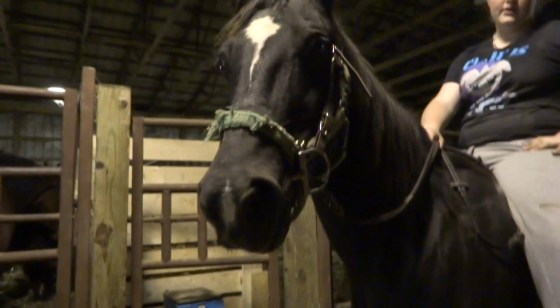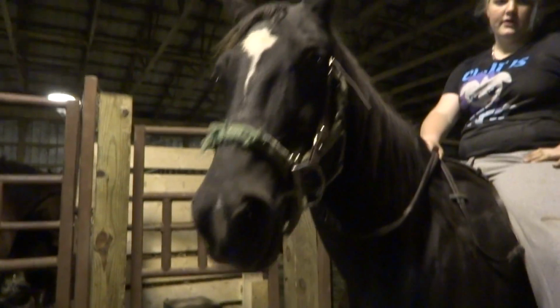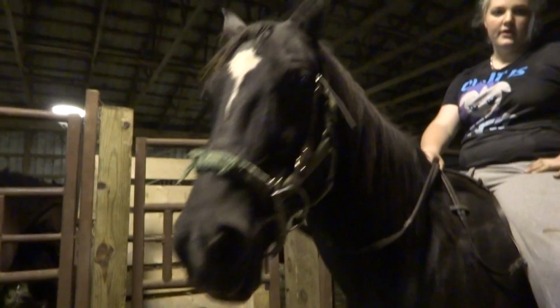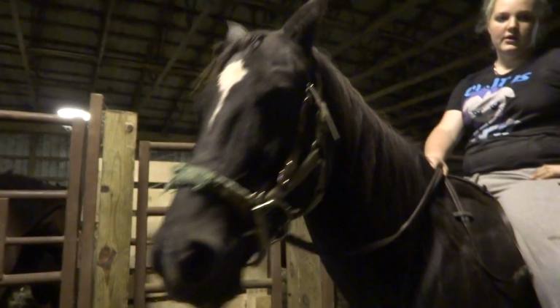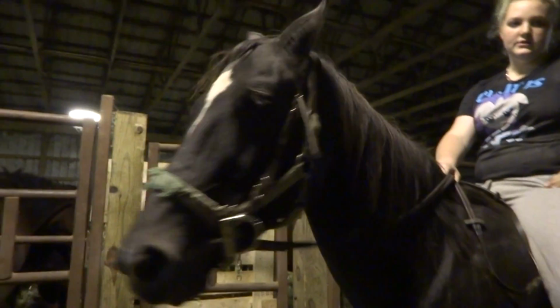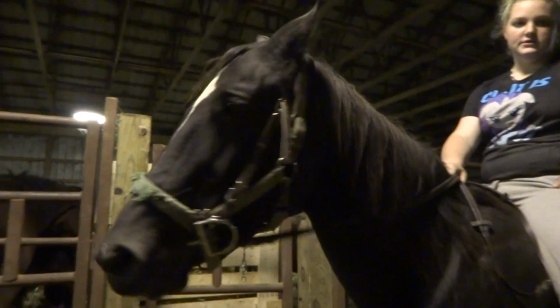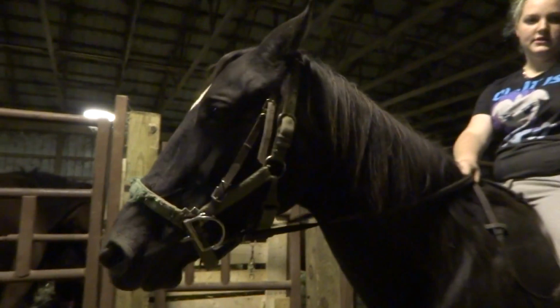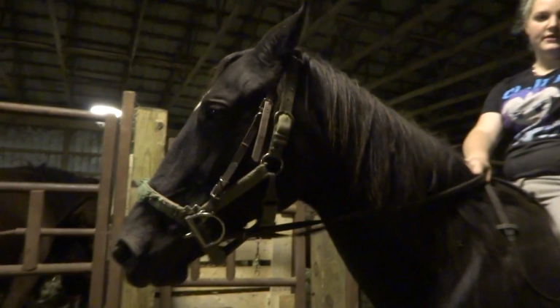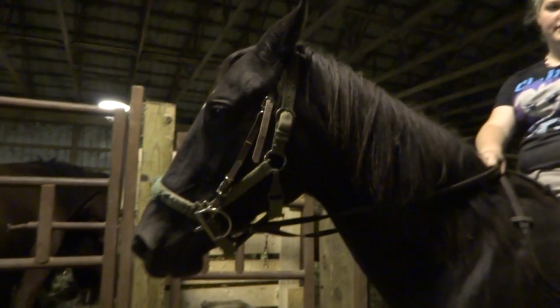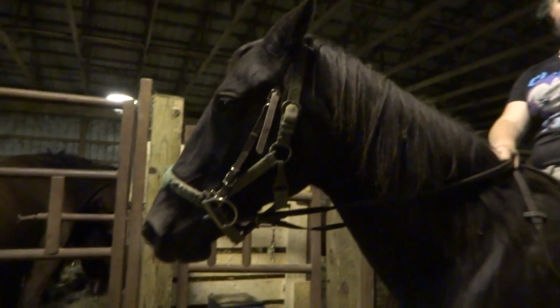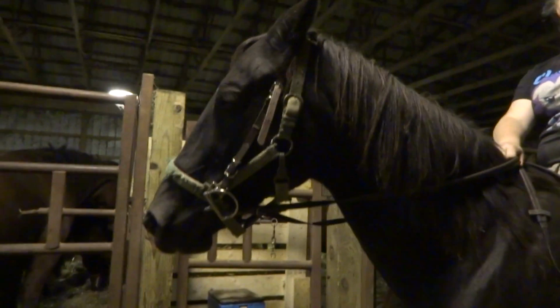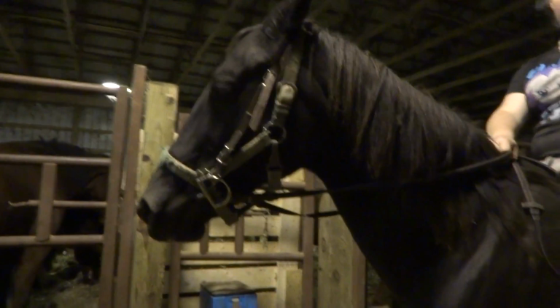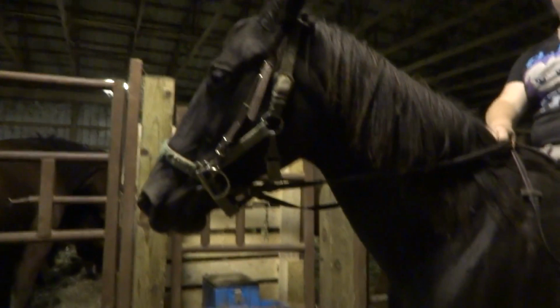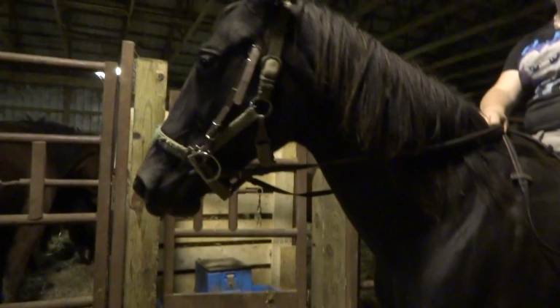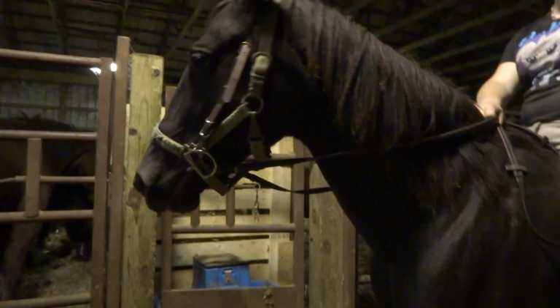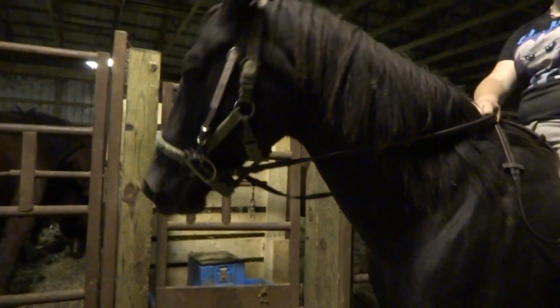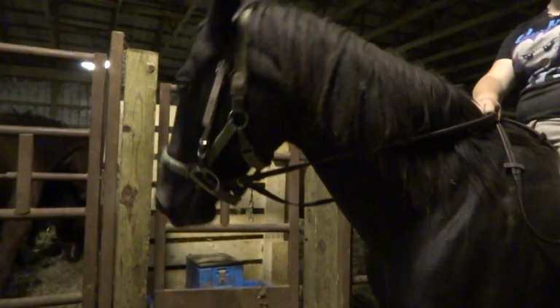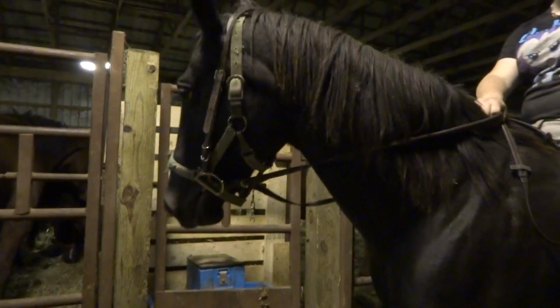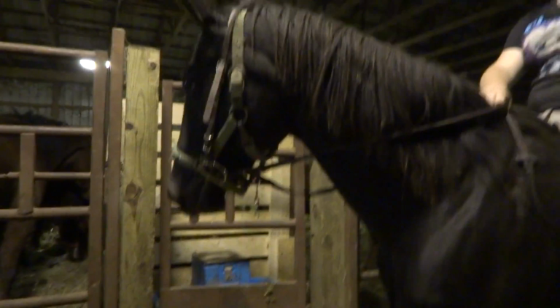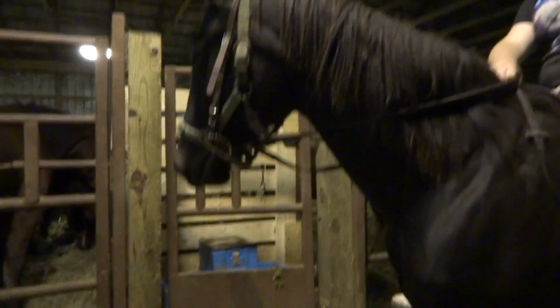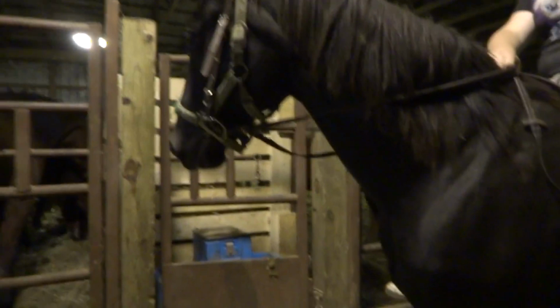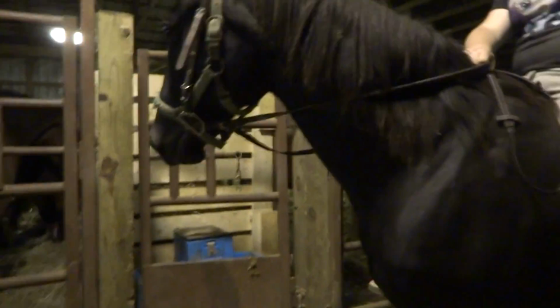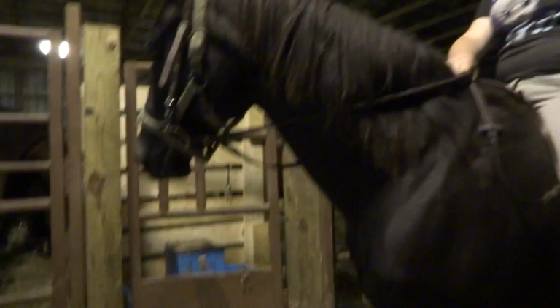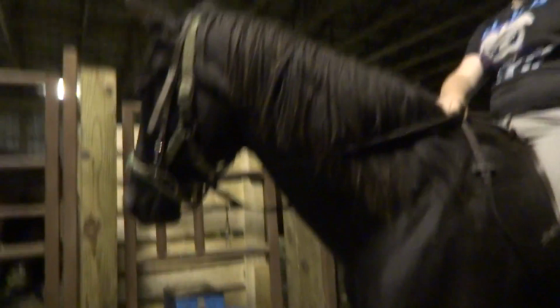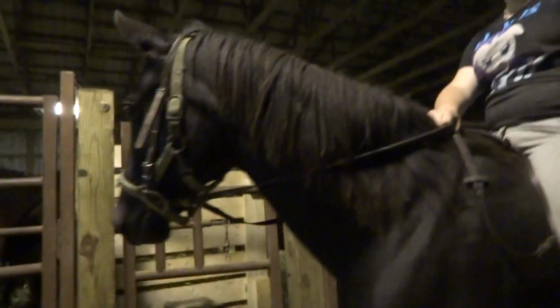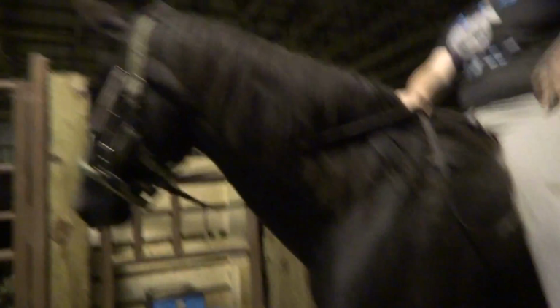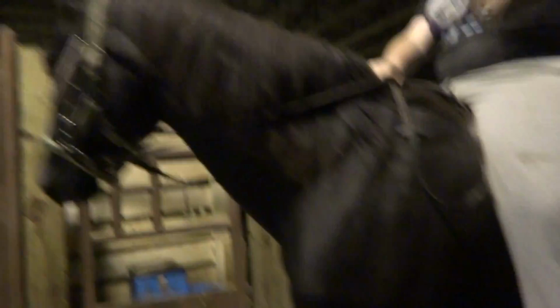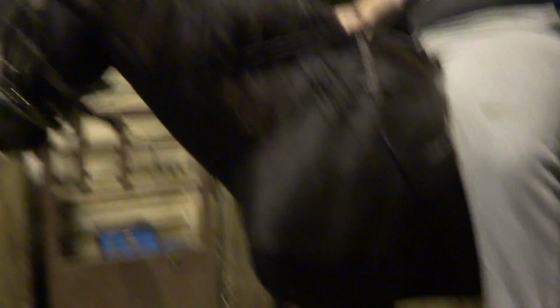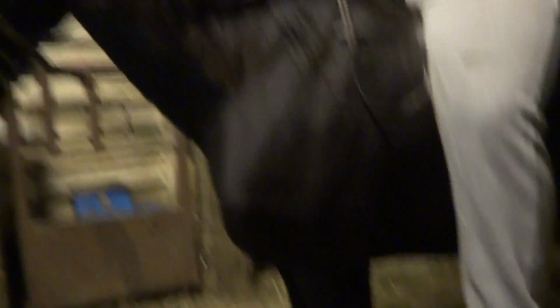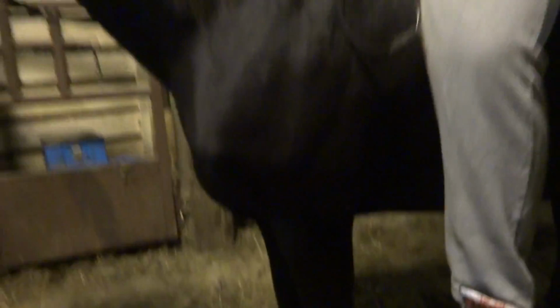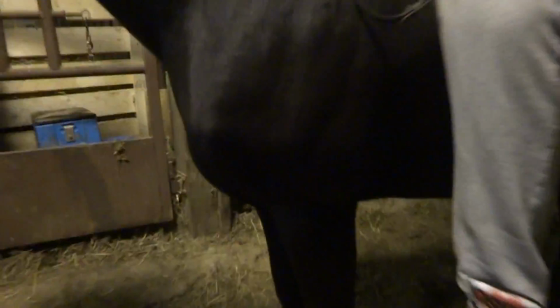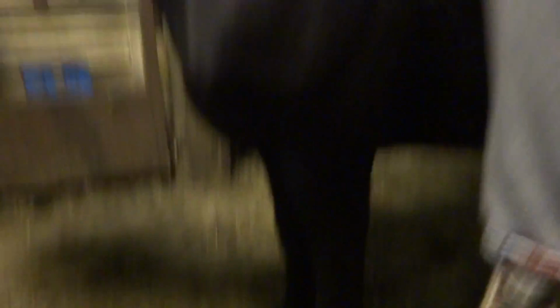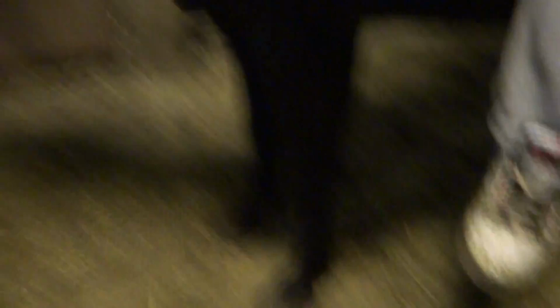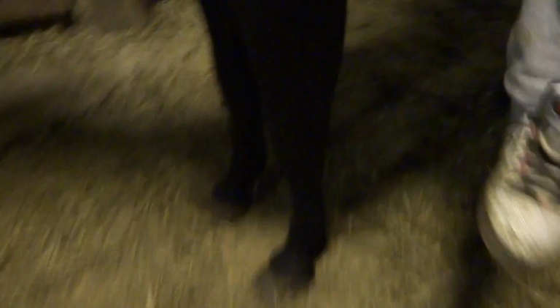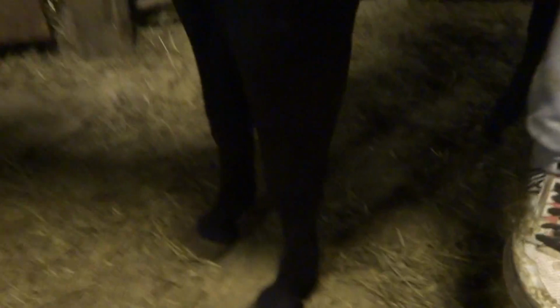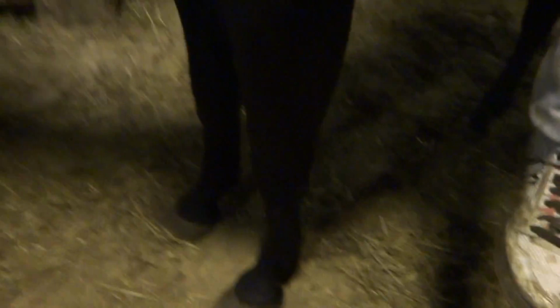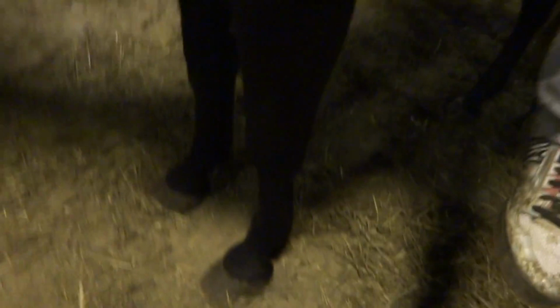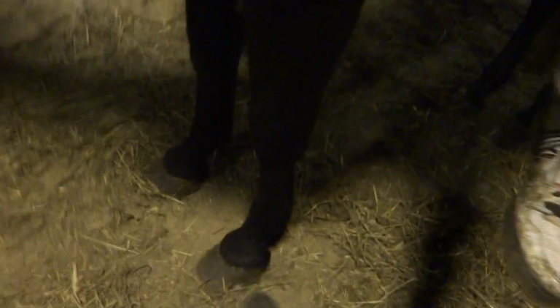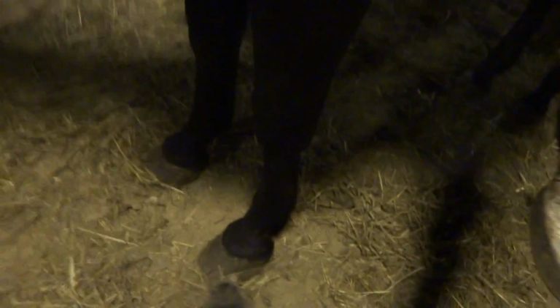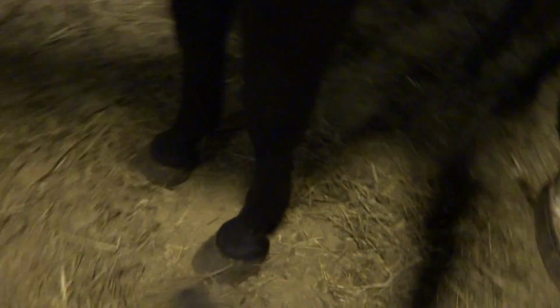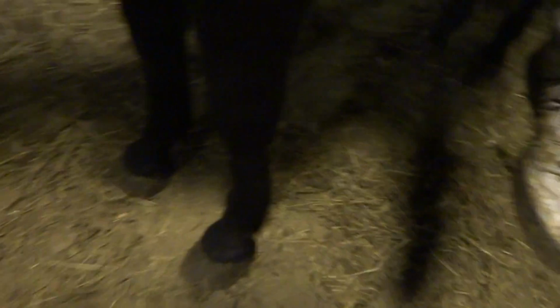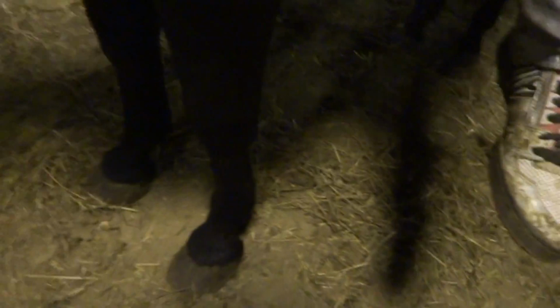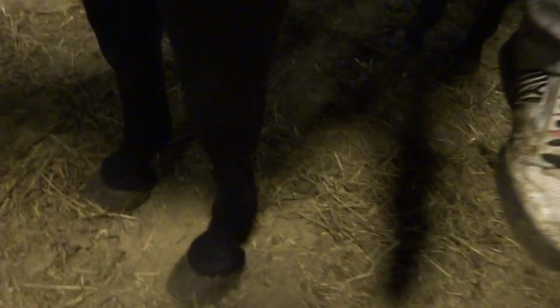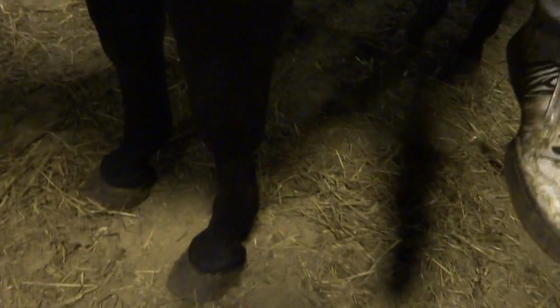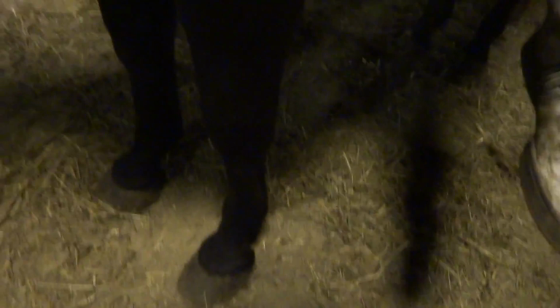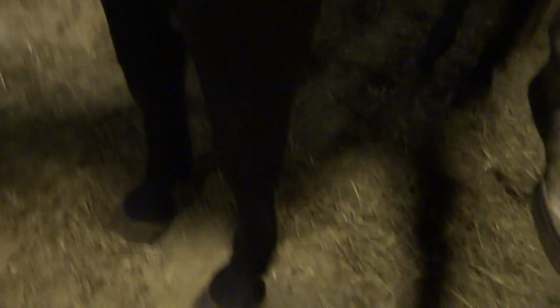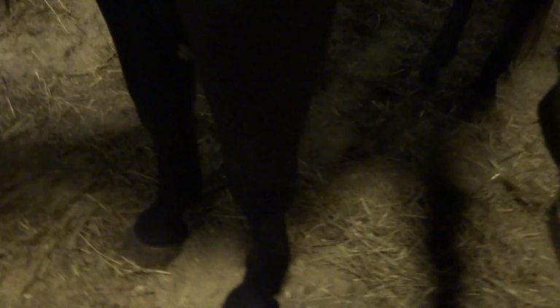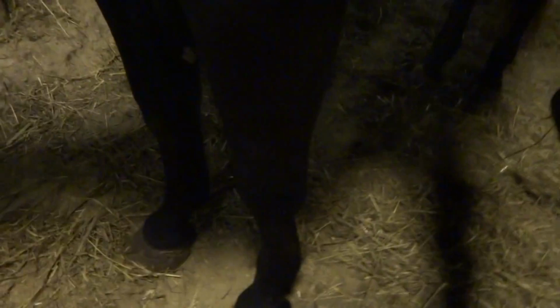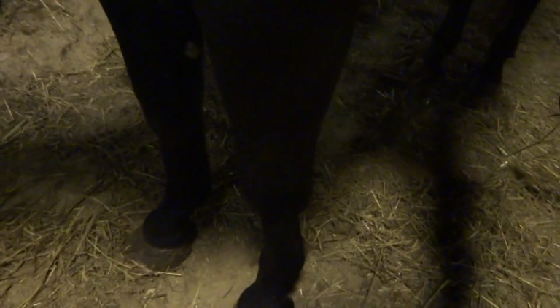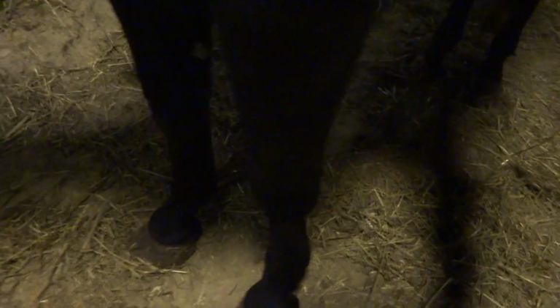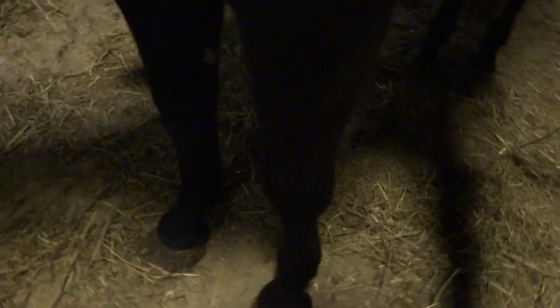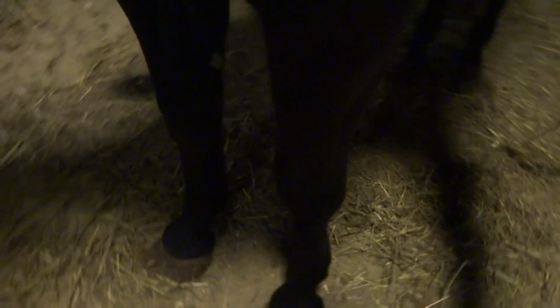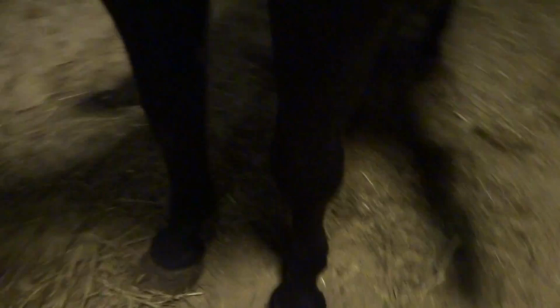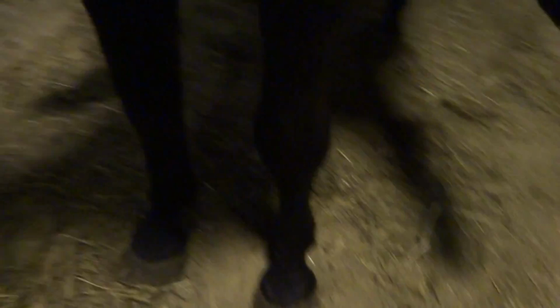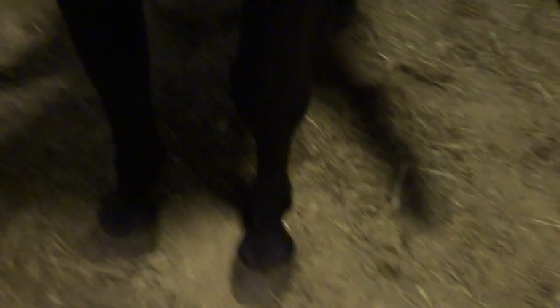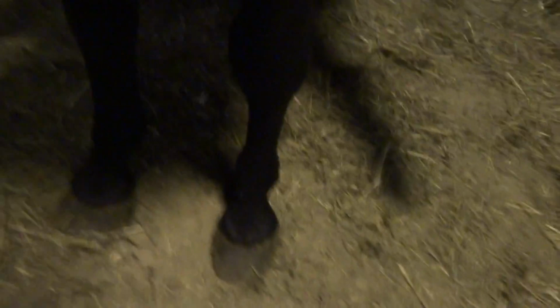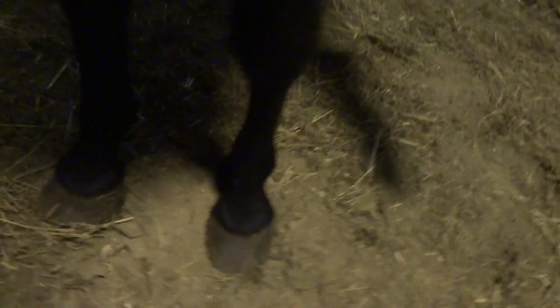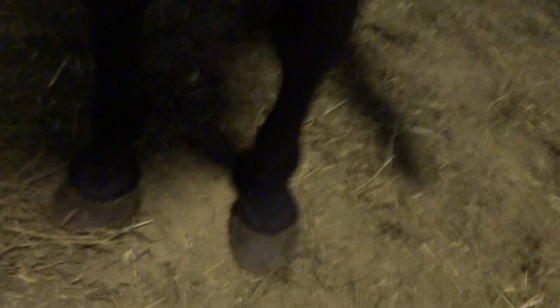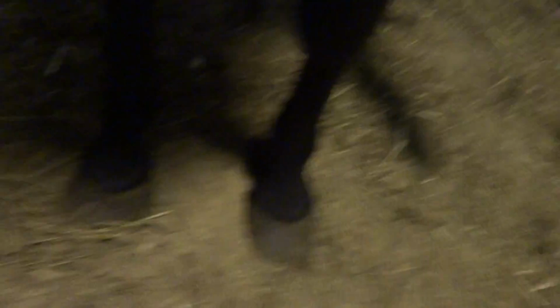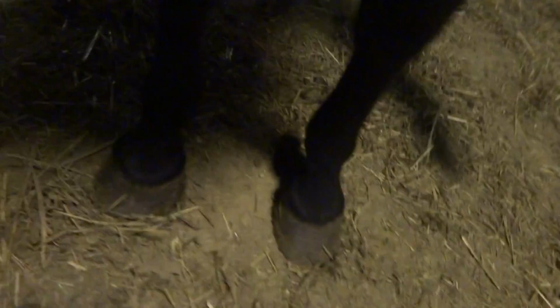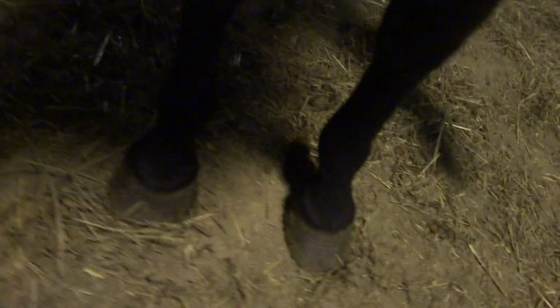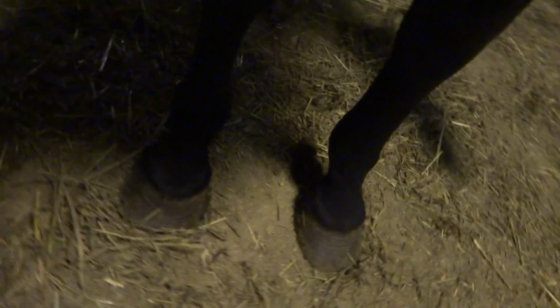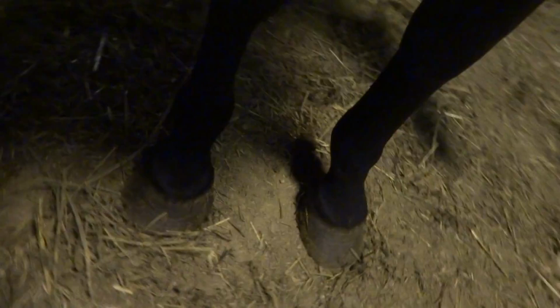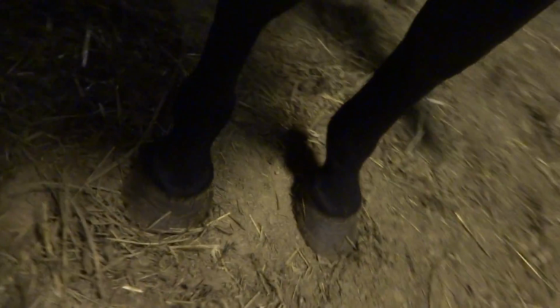699 is a black mare with a star snip. Looking at her feet right now.